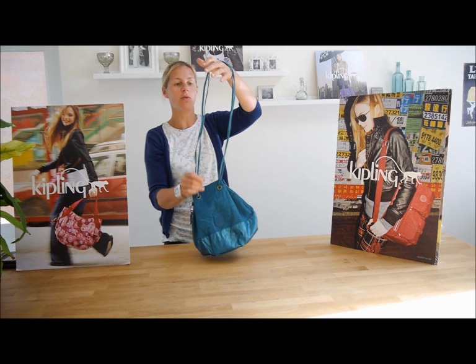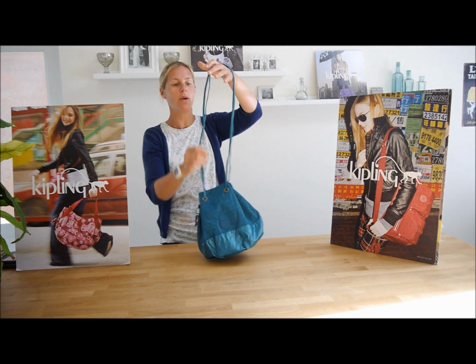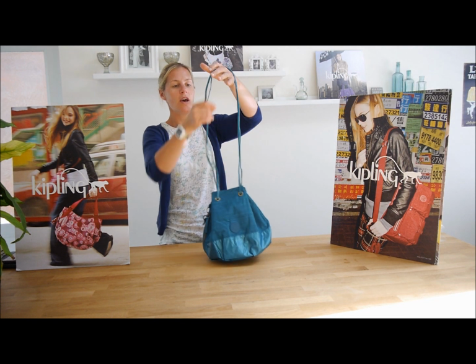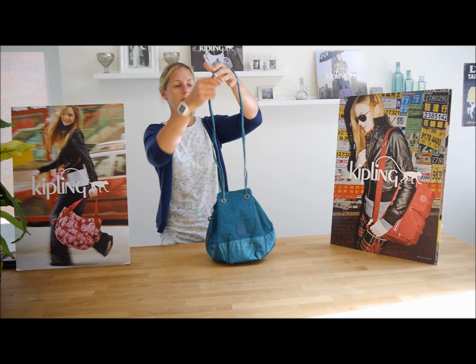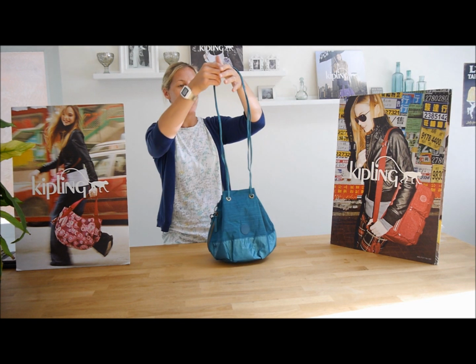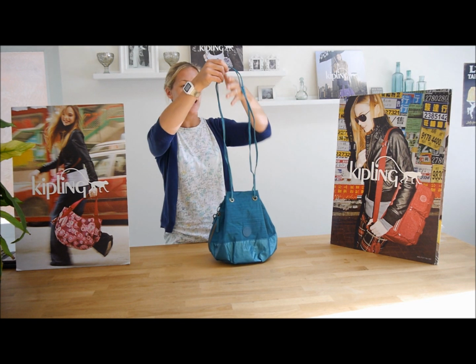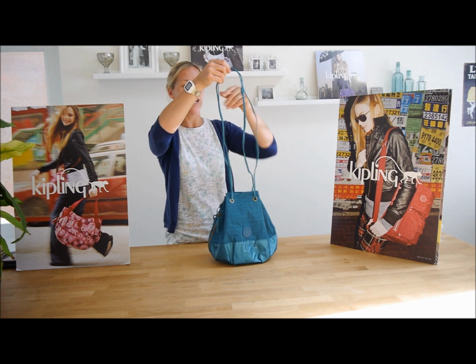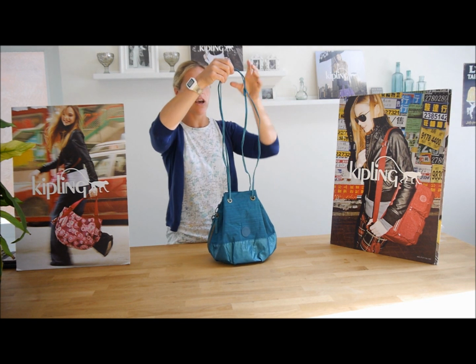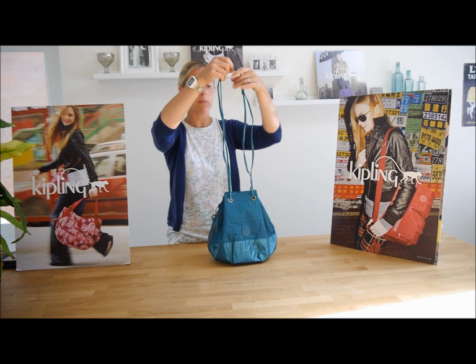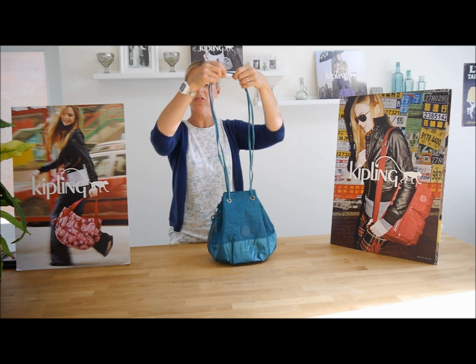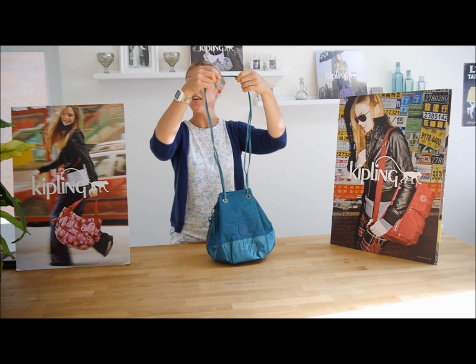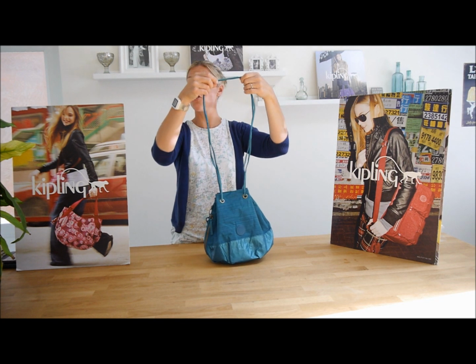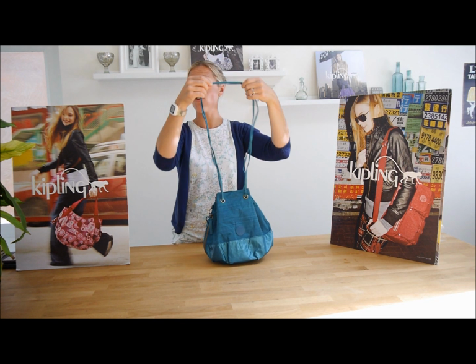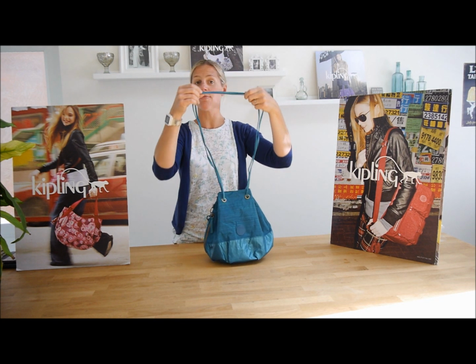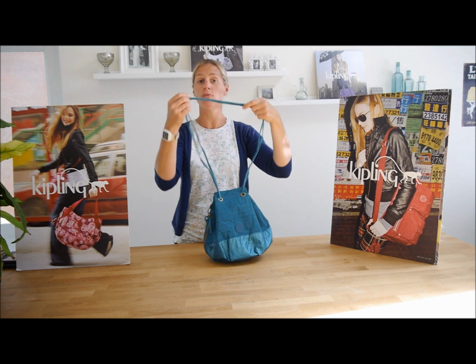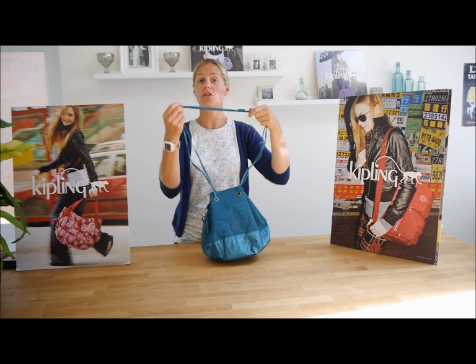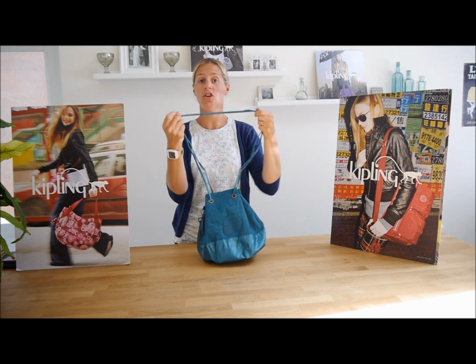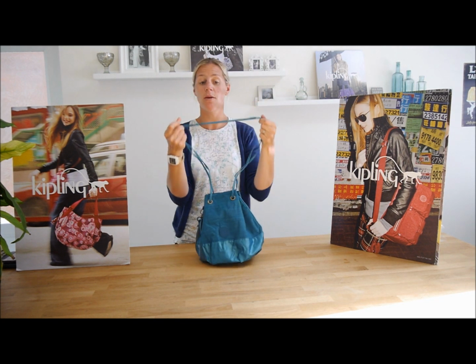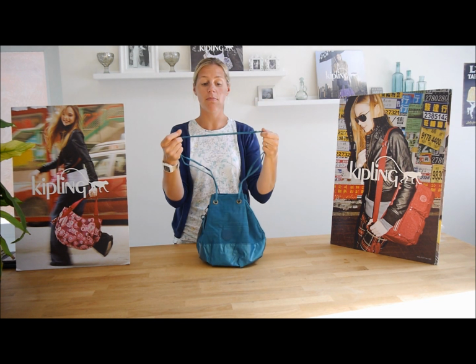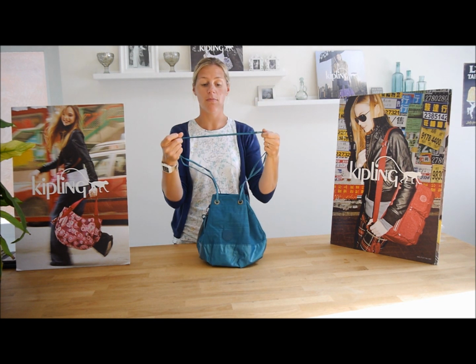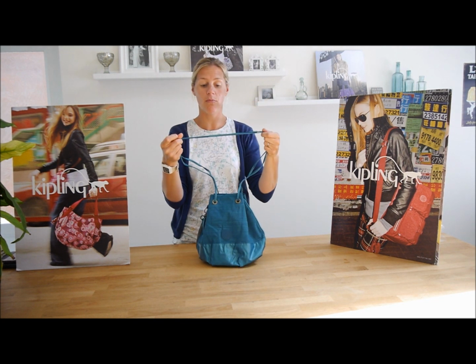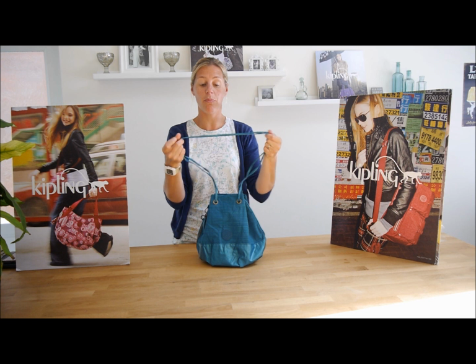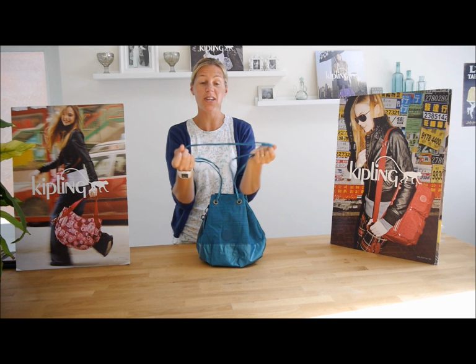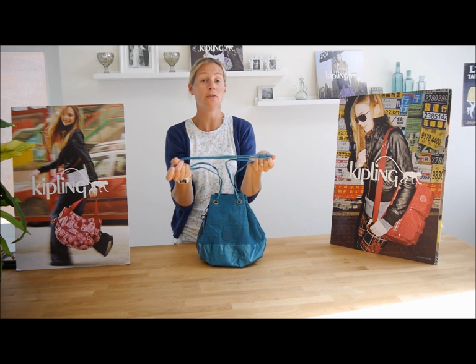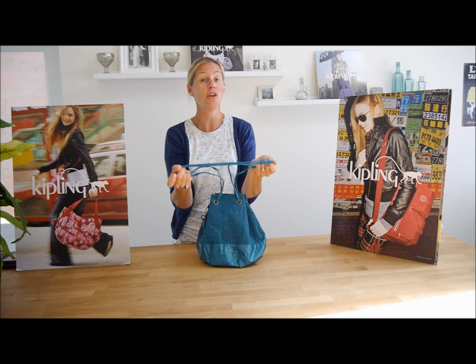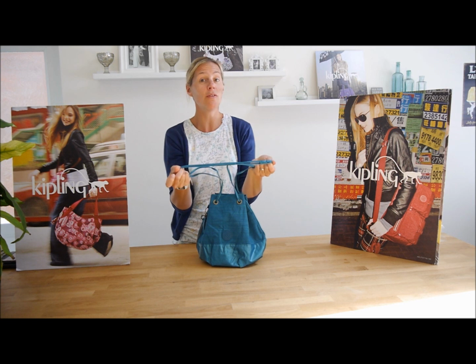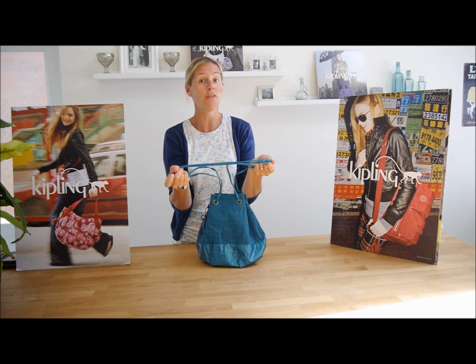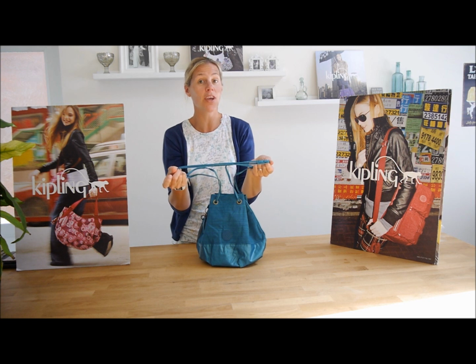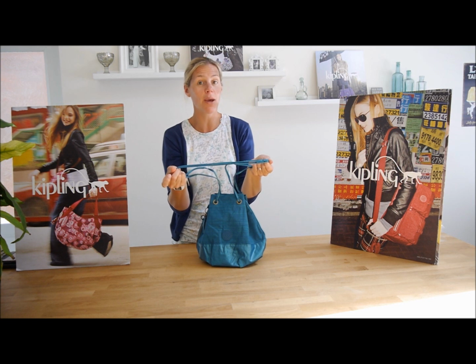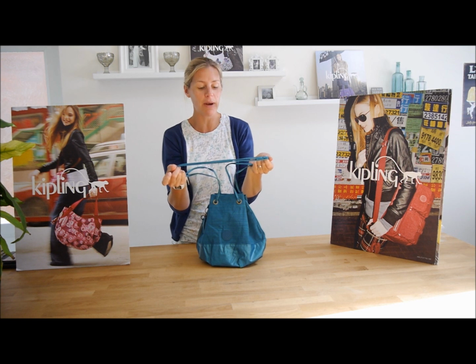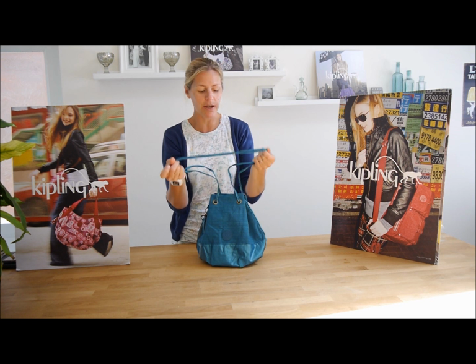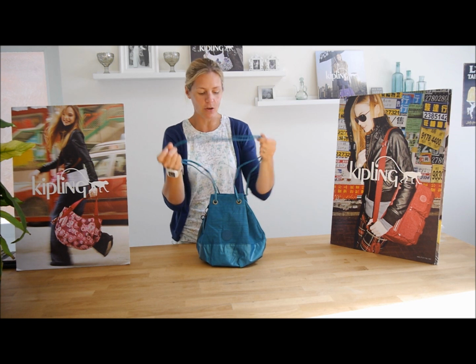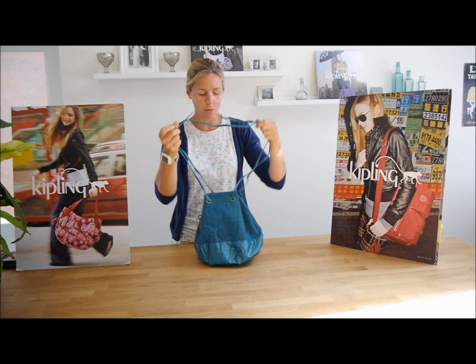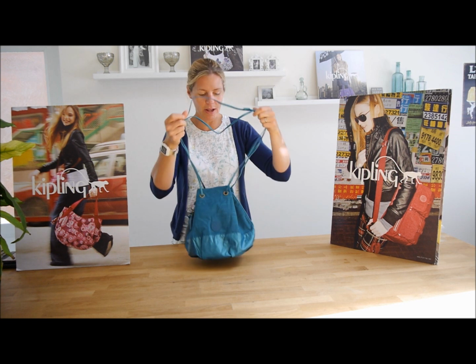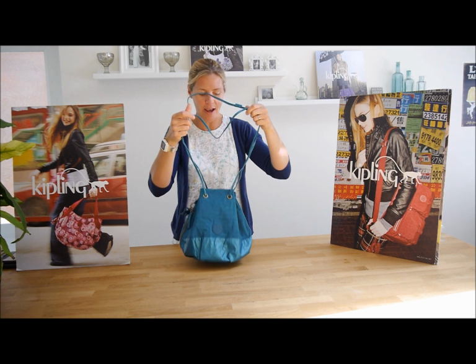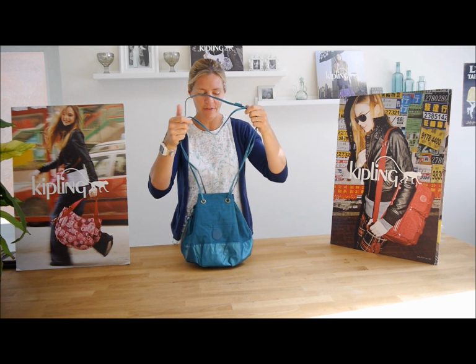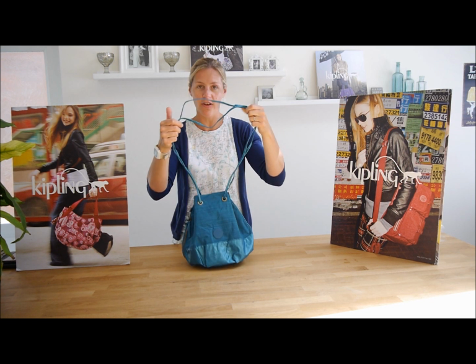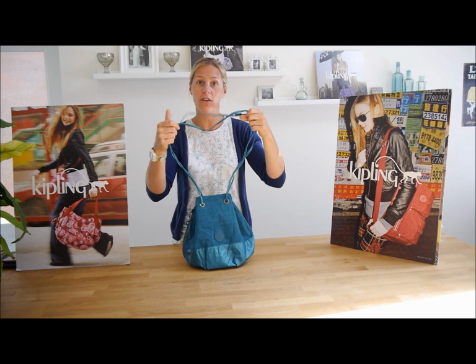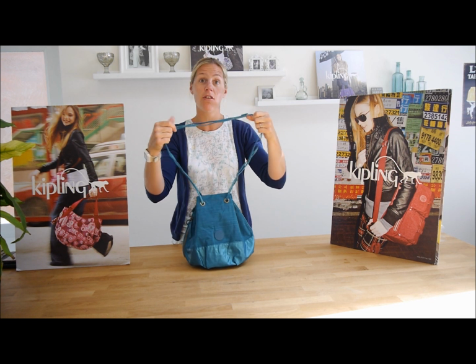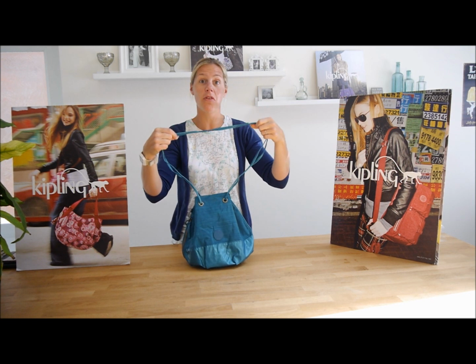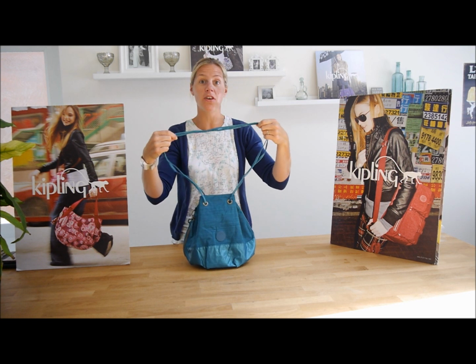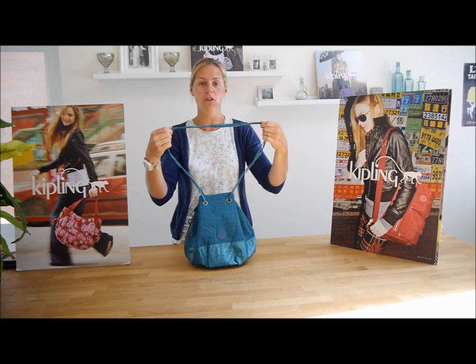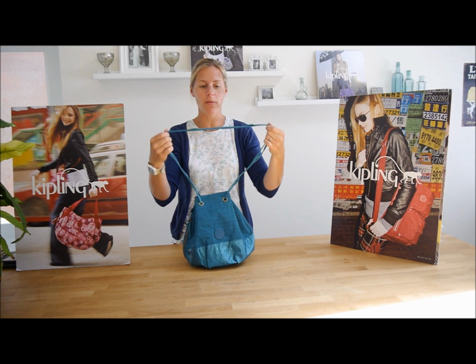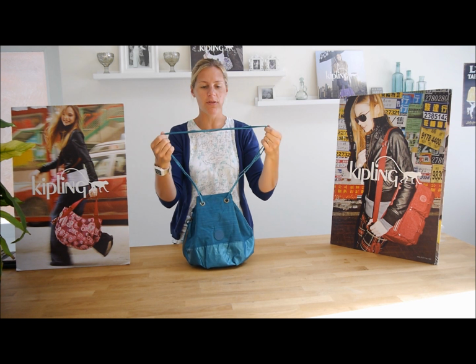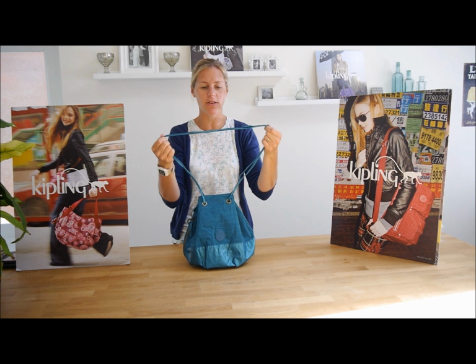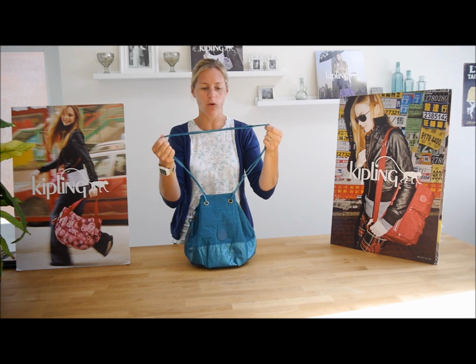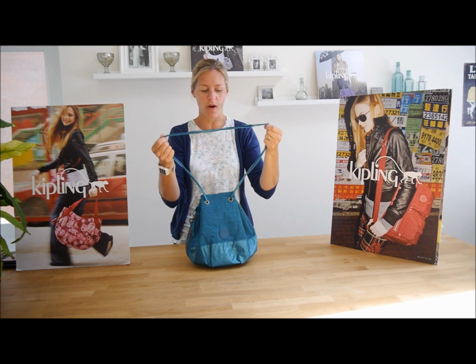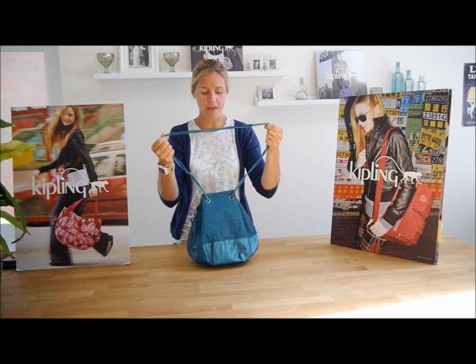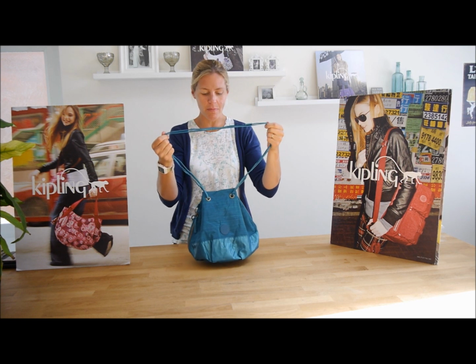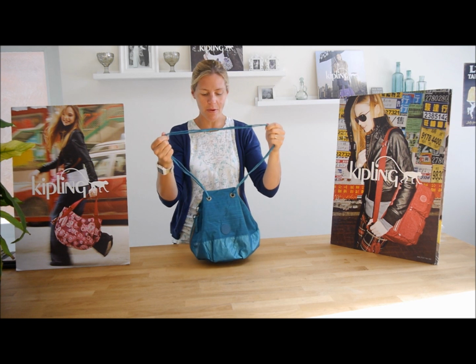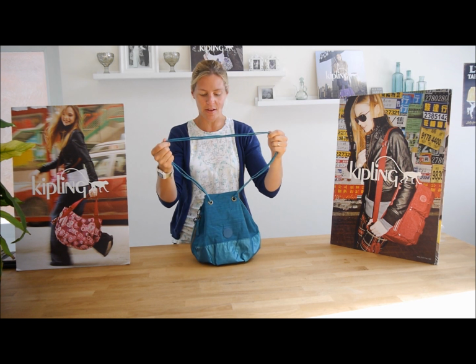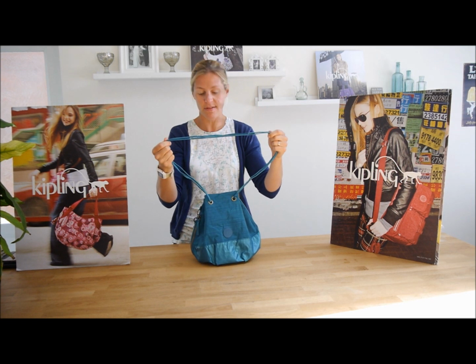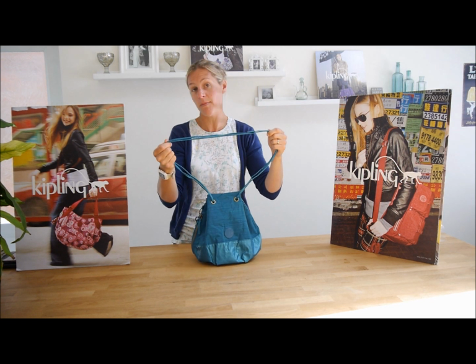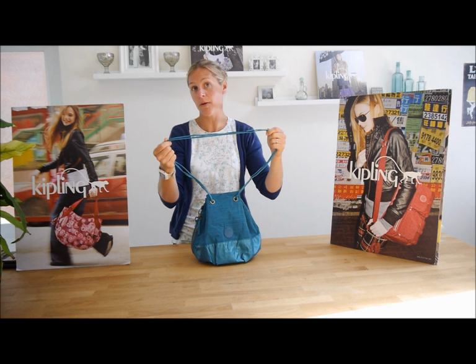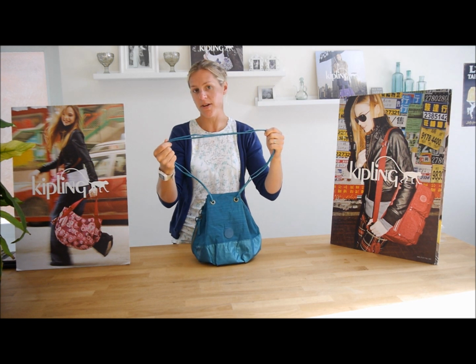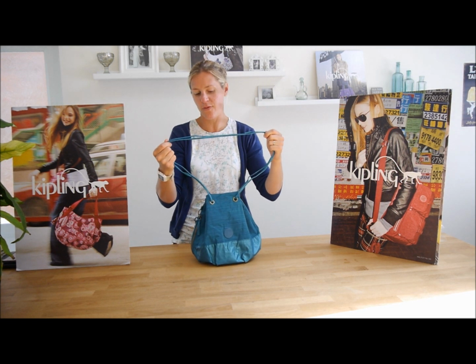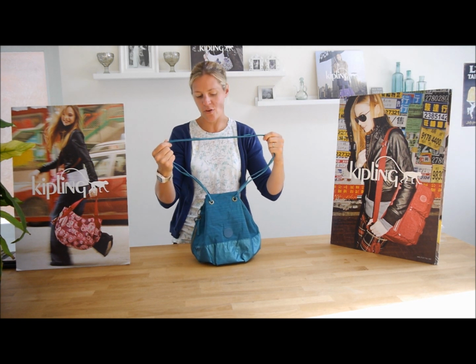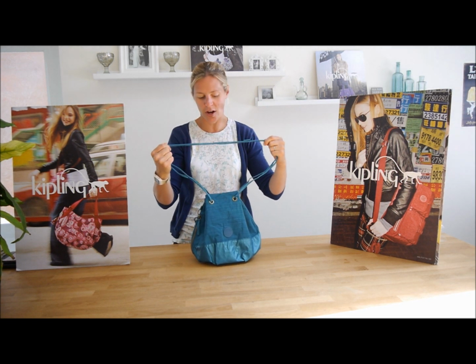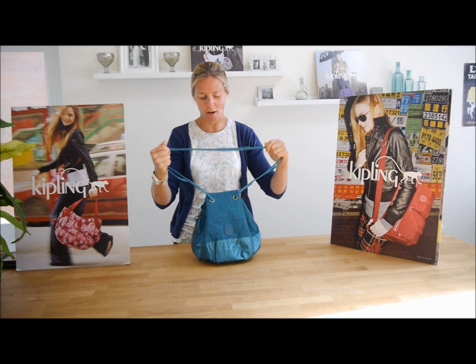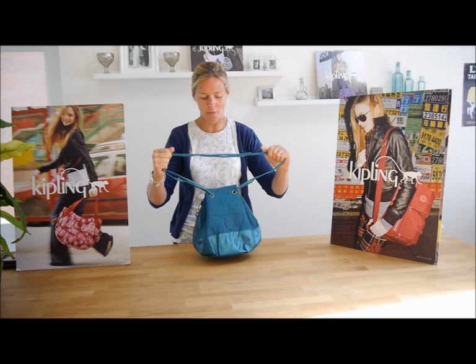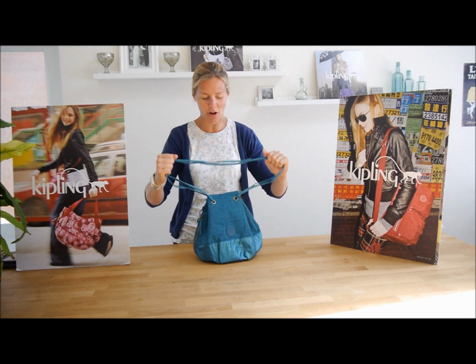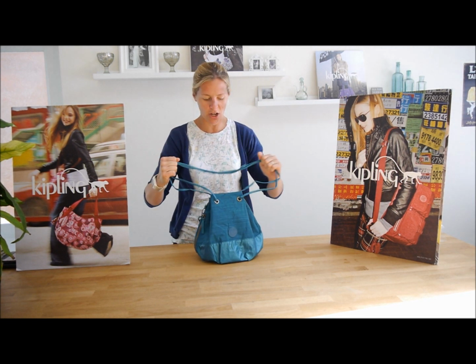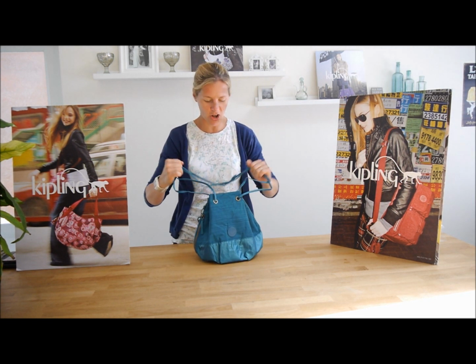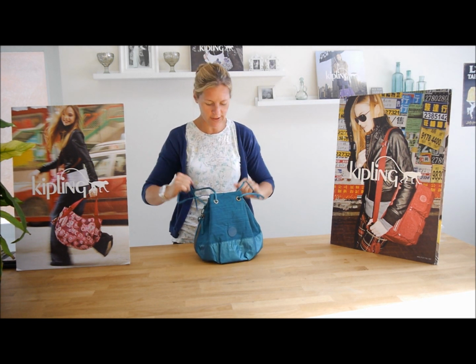So the straps are fairly thin, which is a bit different for Kipling. Normally you have the fixed straps. These are quite thin, but something a bit different and really nice.